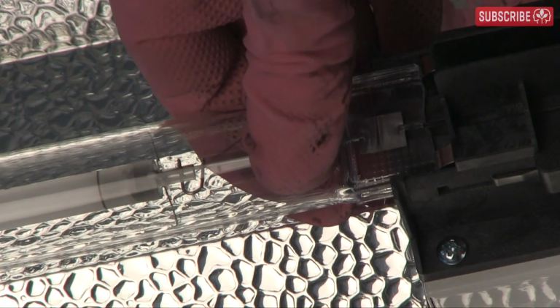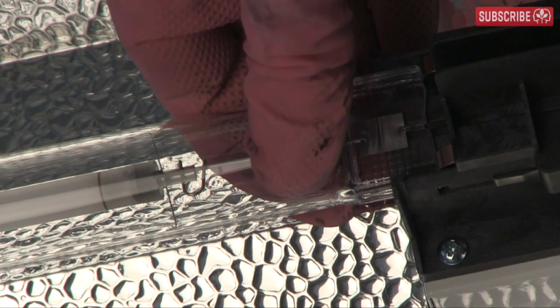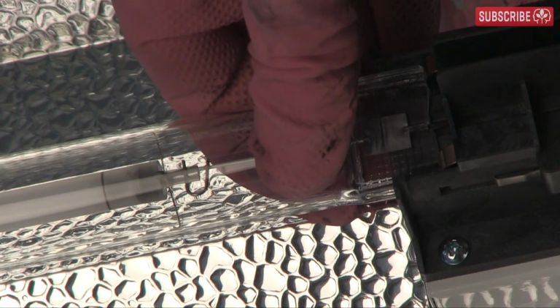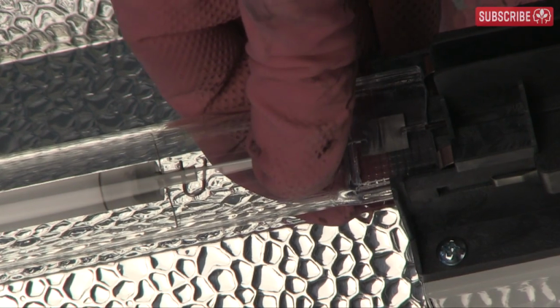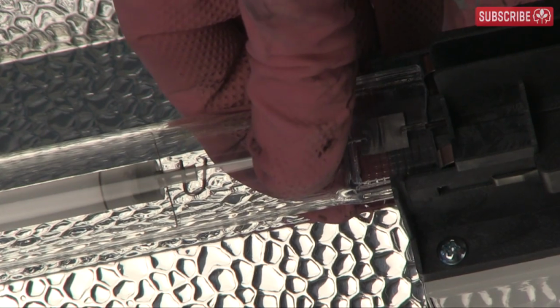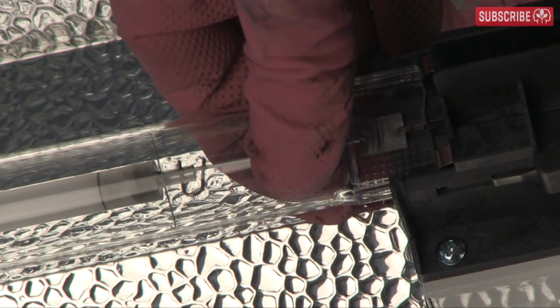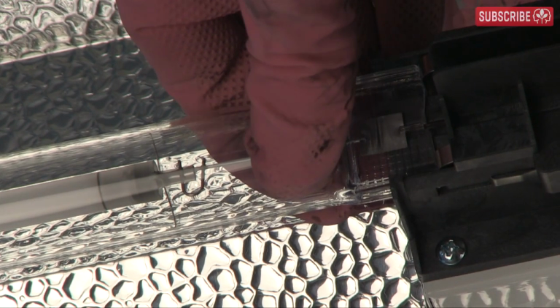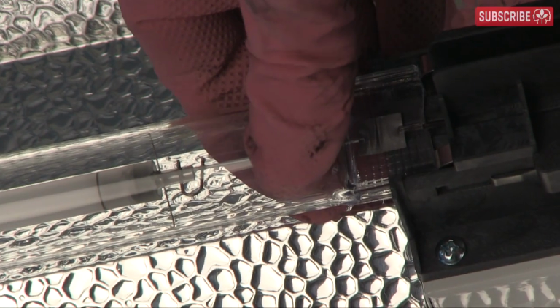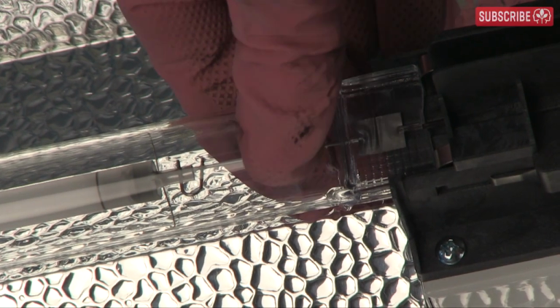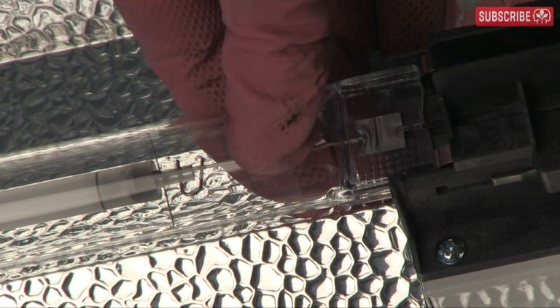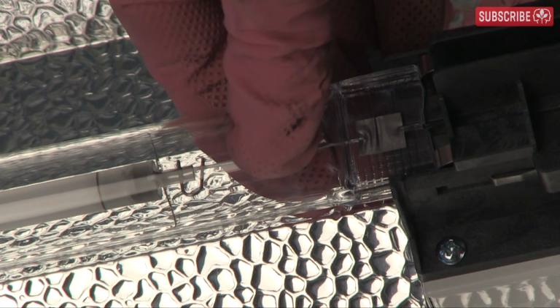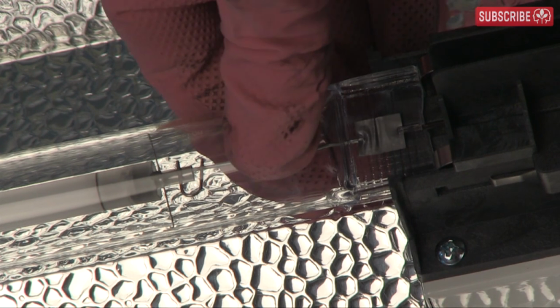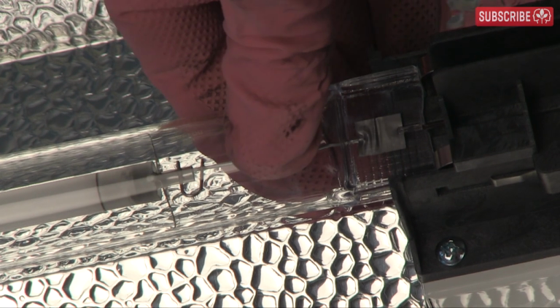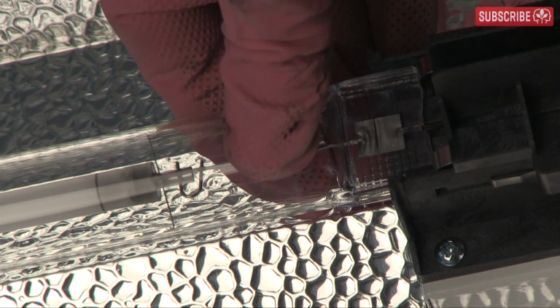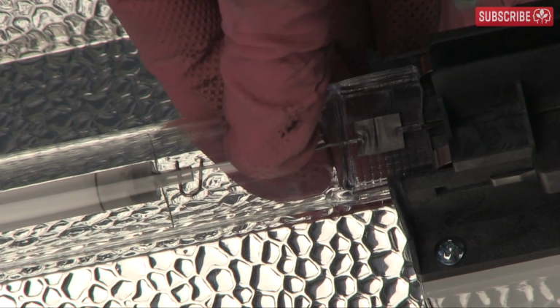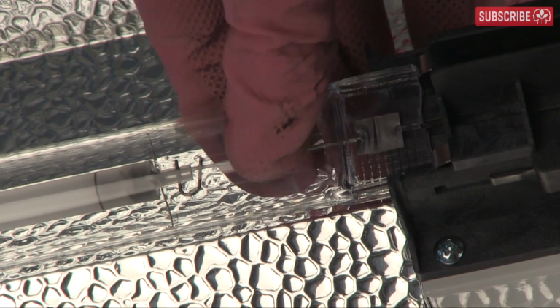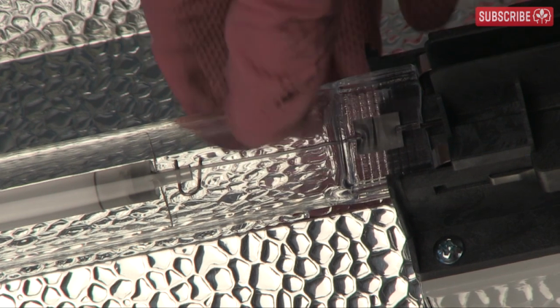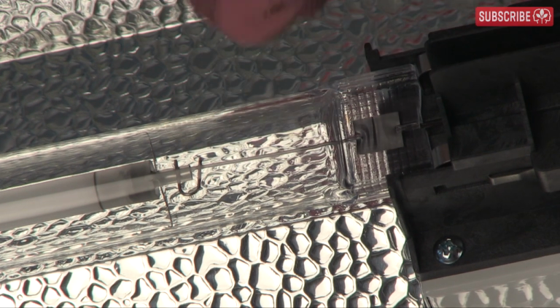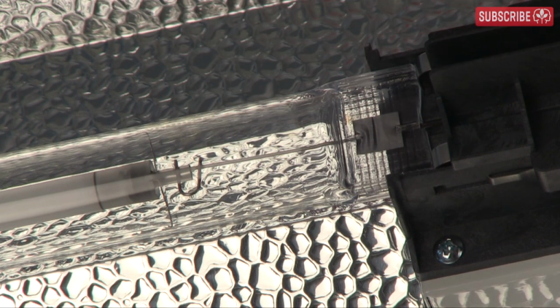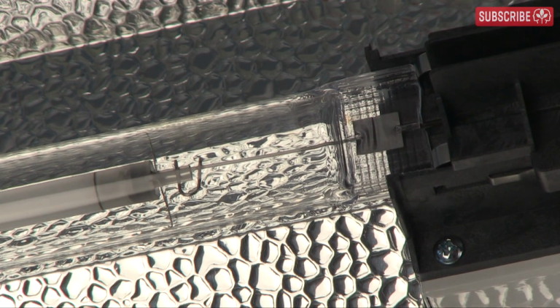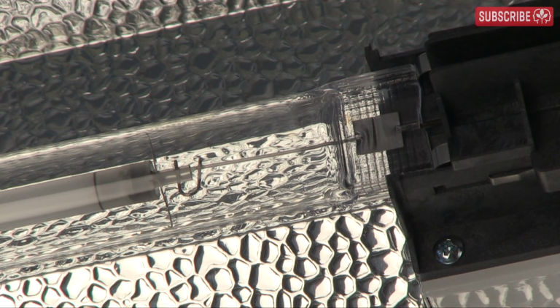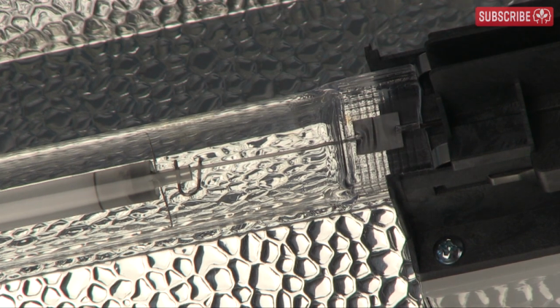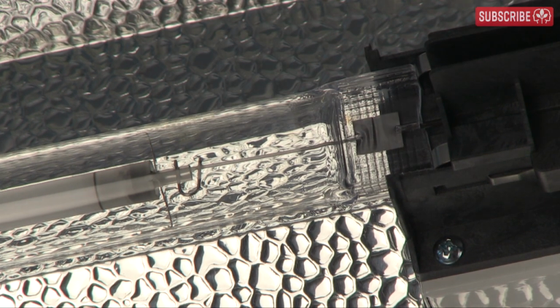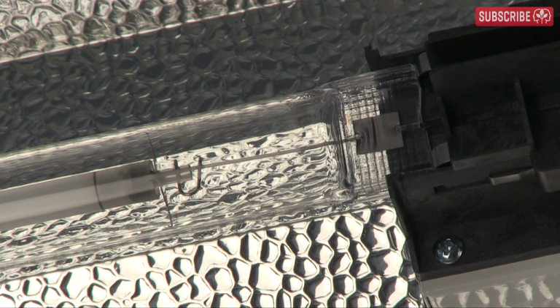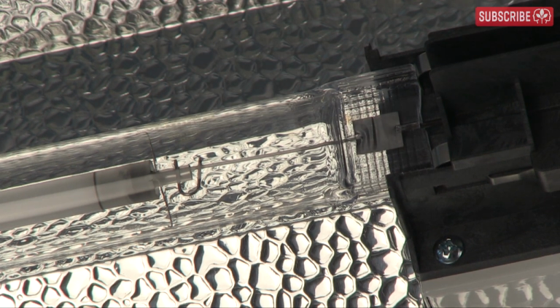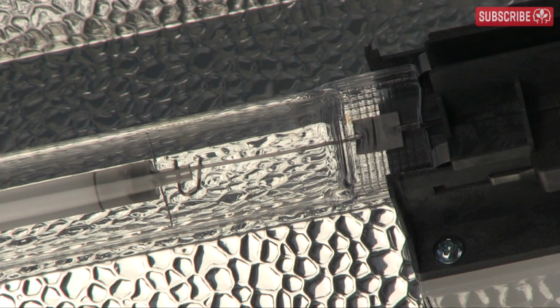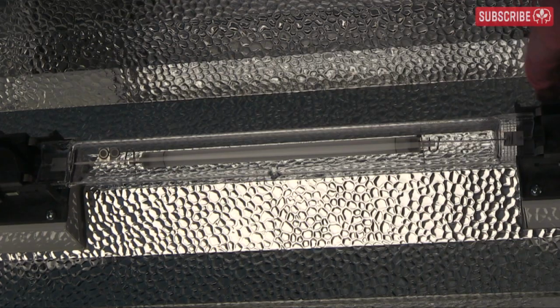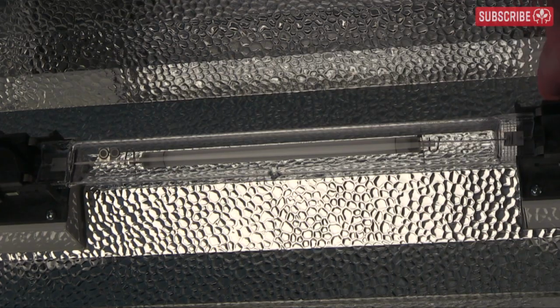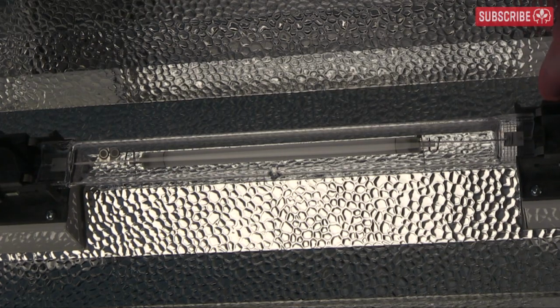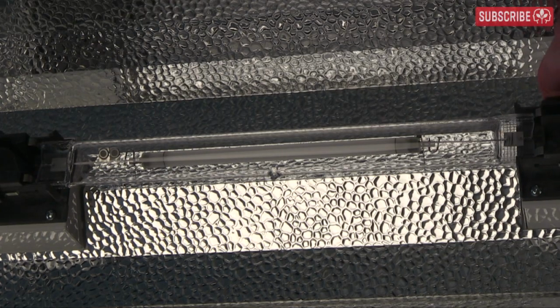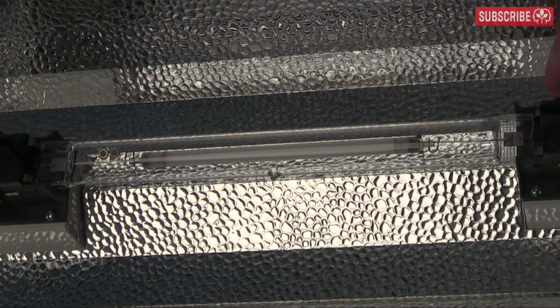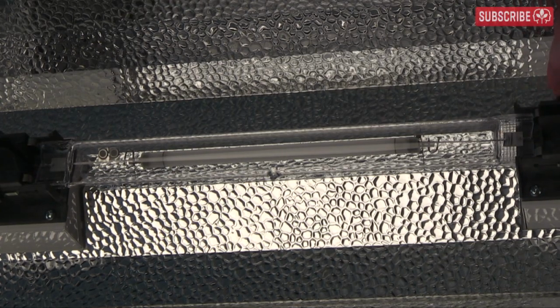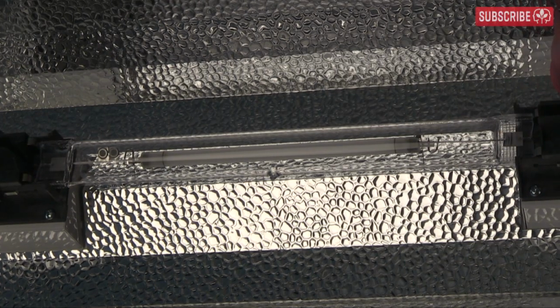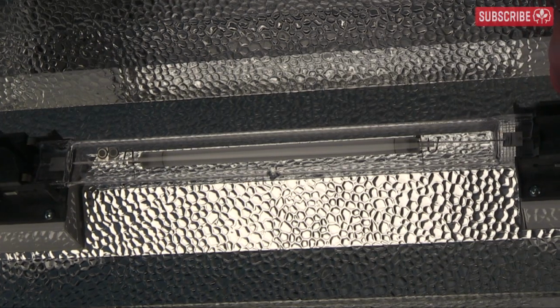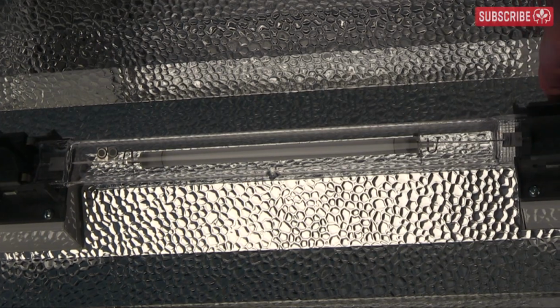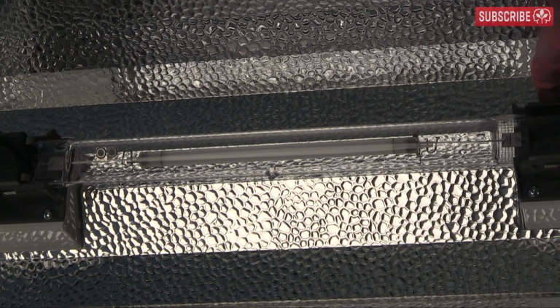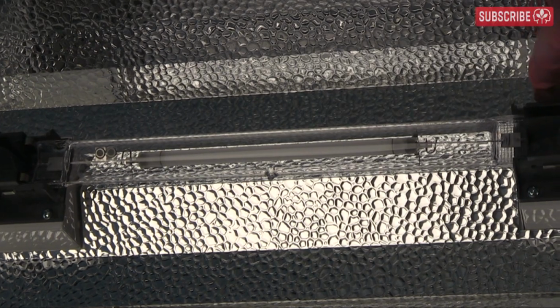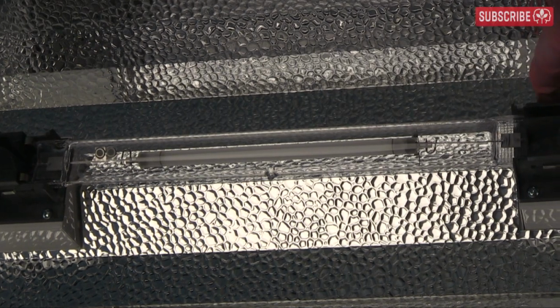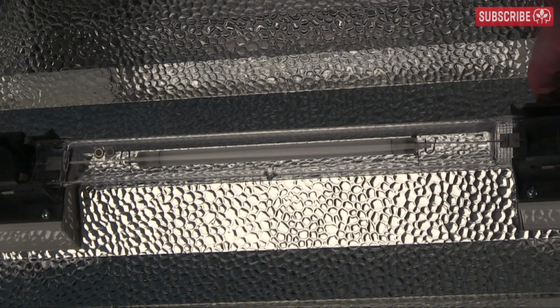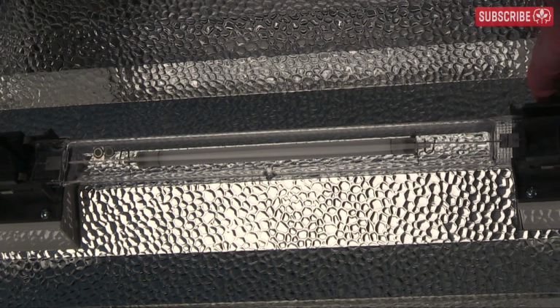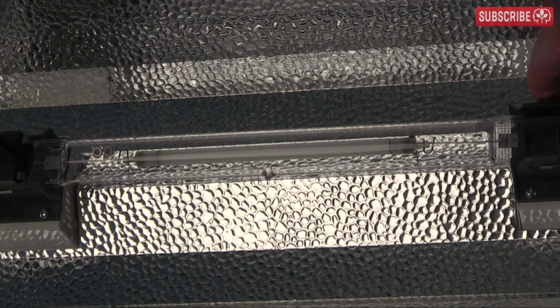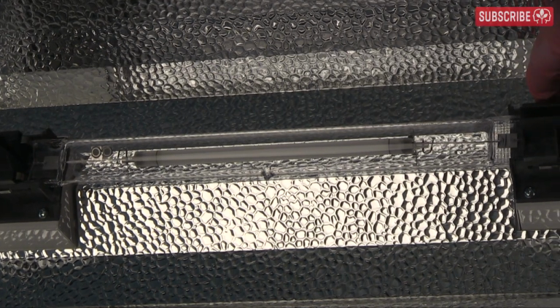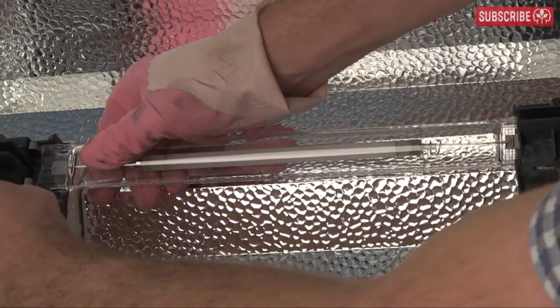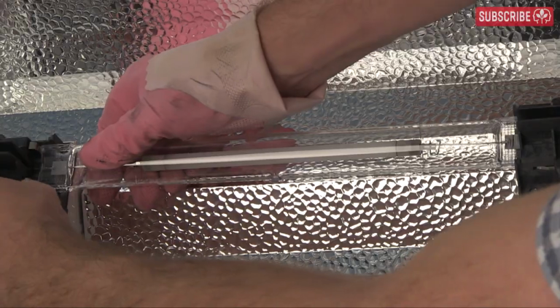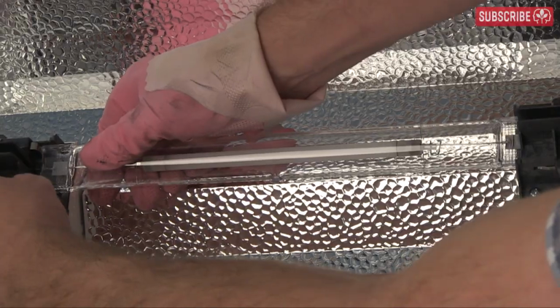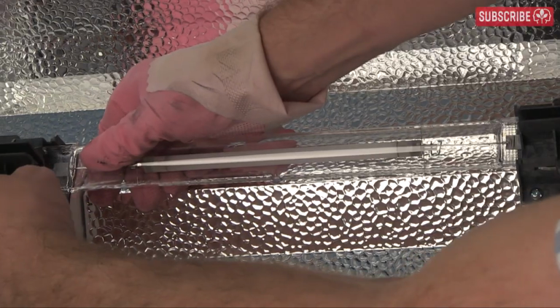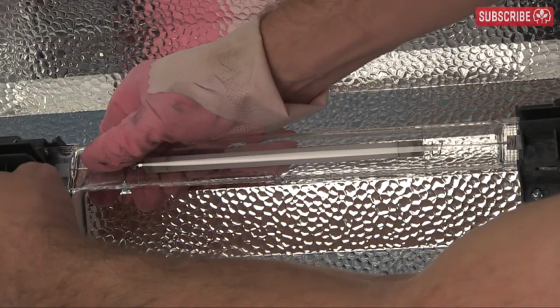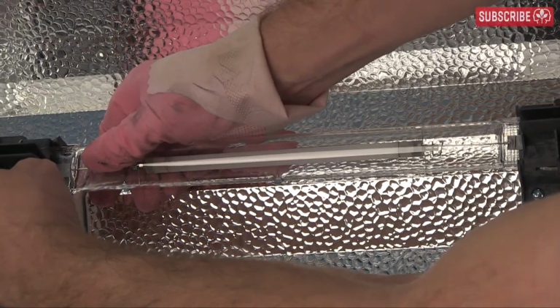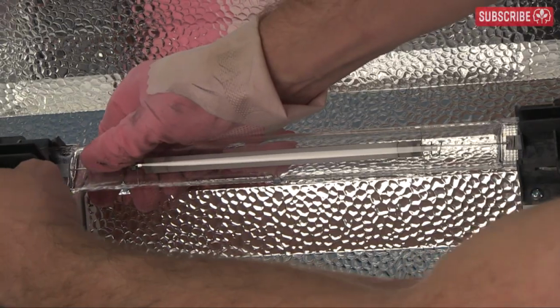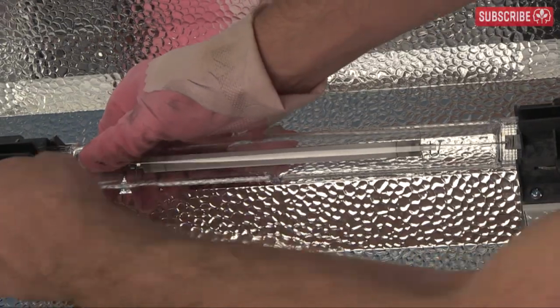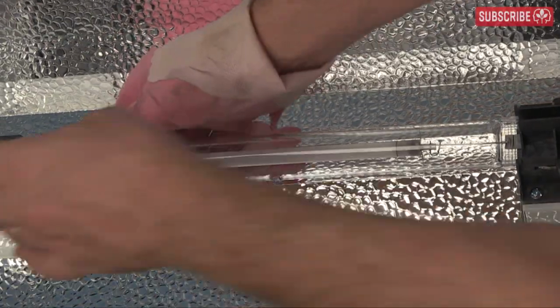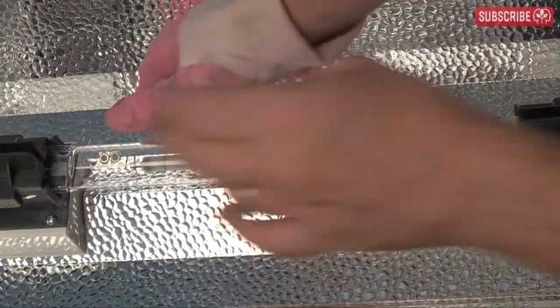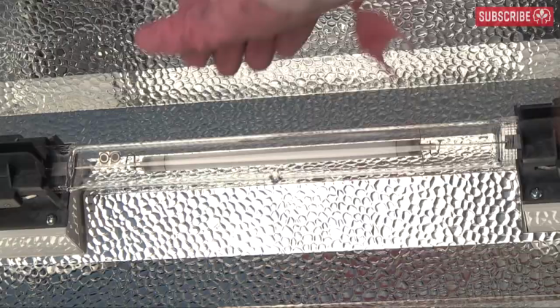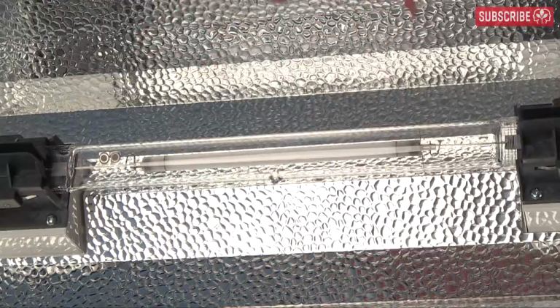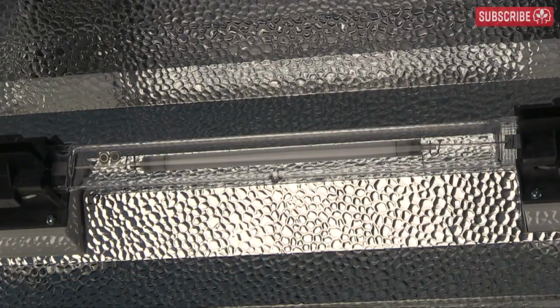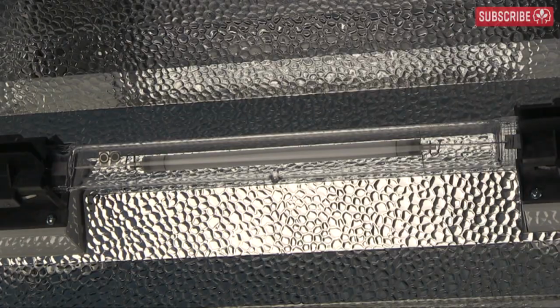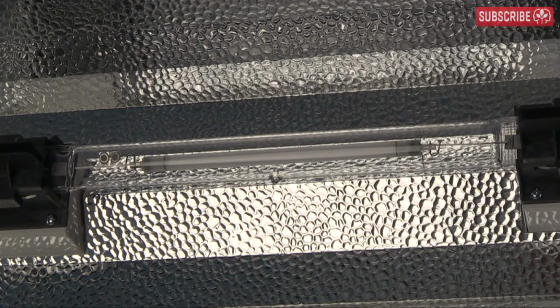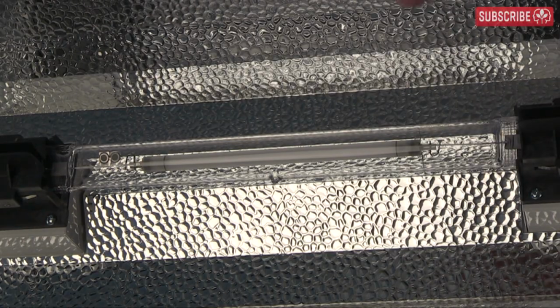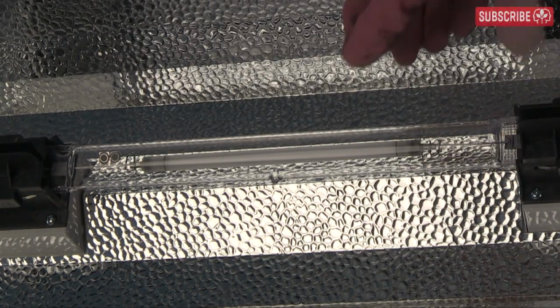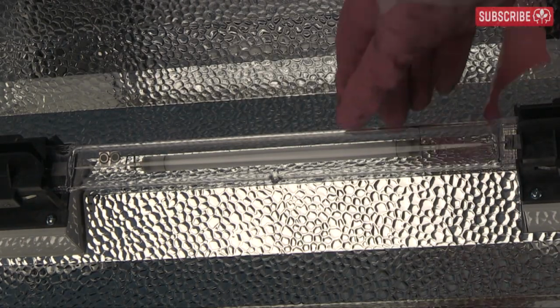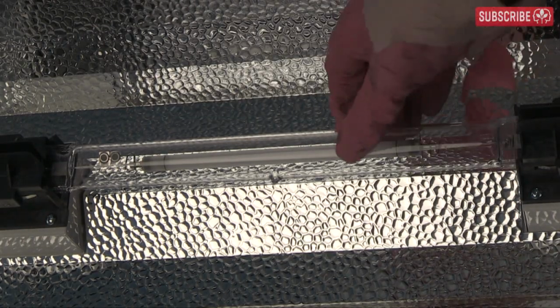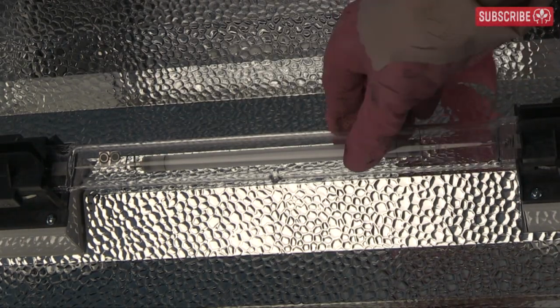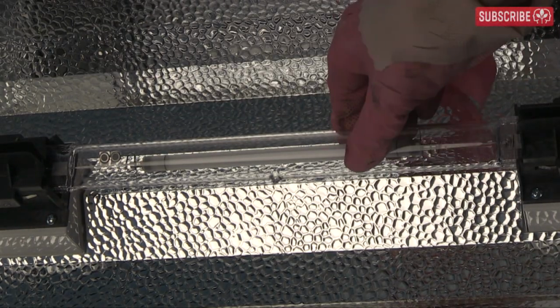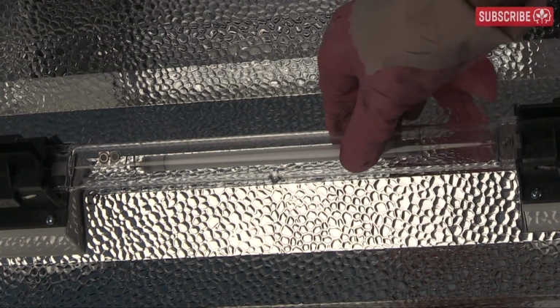Voilà! You can see the lamp is nicely sandwiched. Now just slide those clips back in and the lamp is totally locked in place.